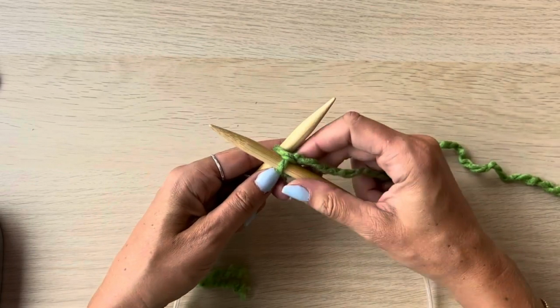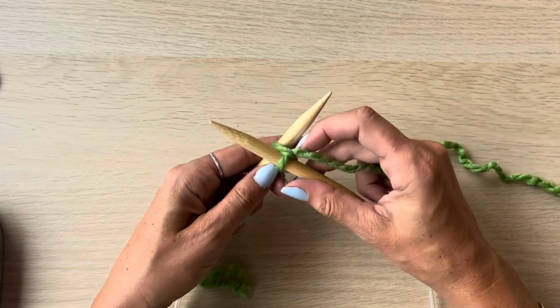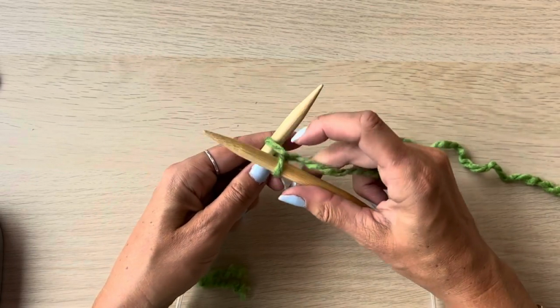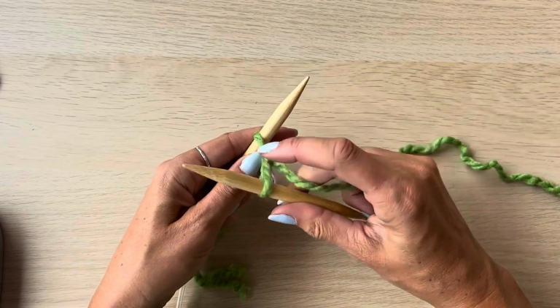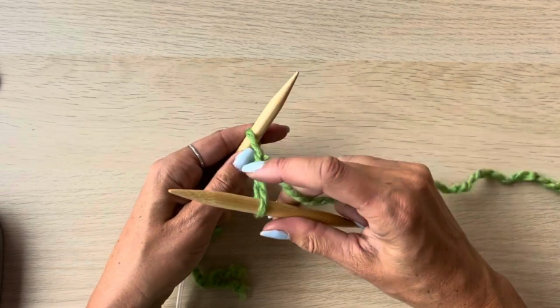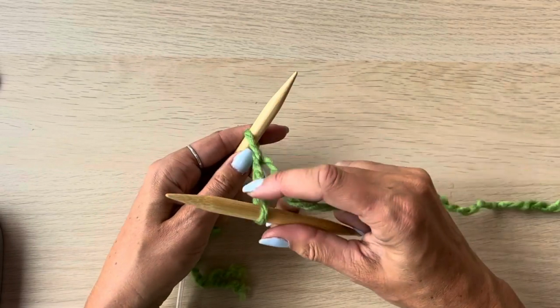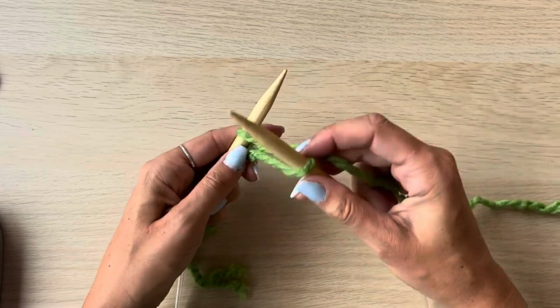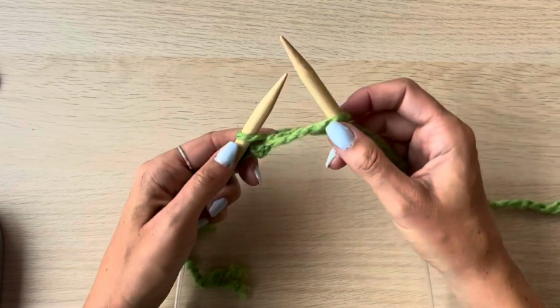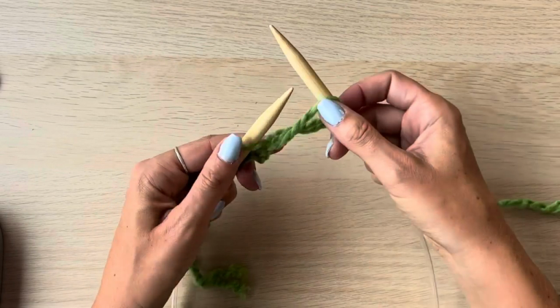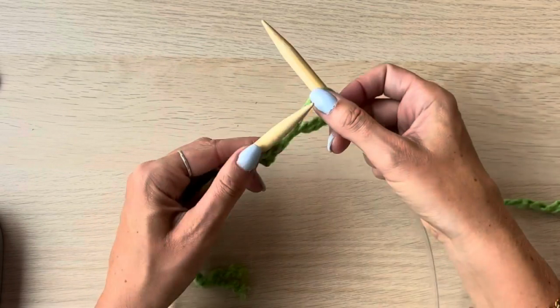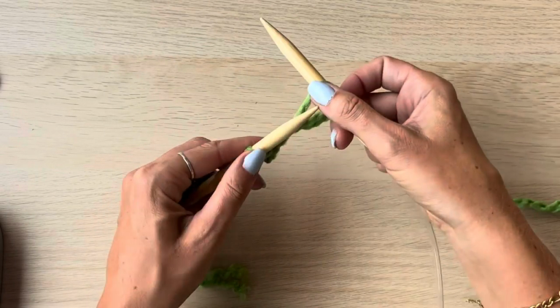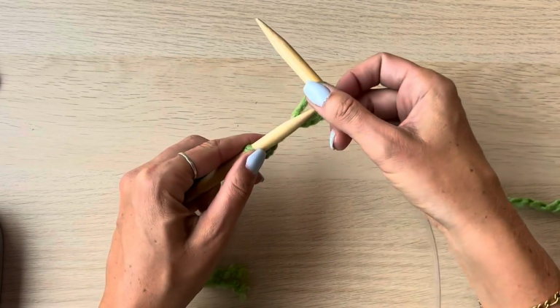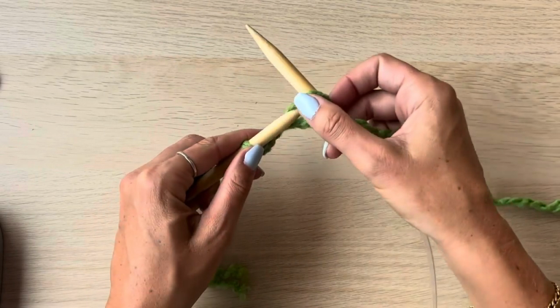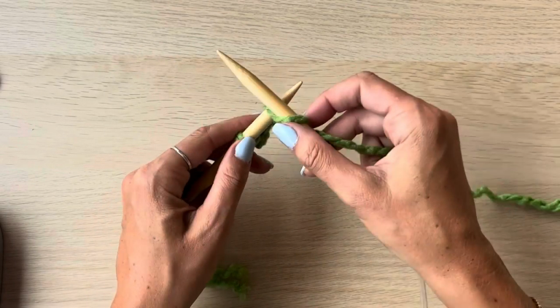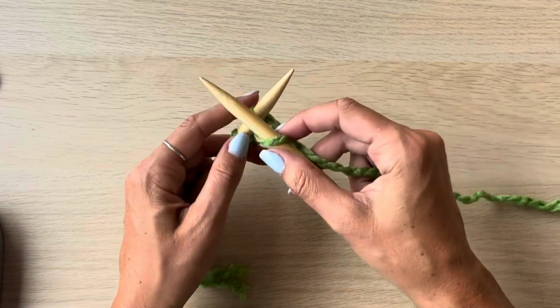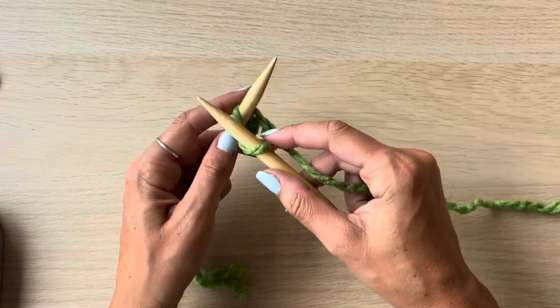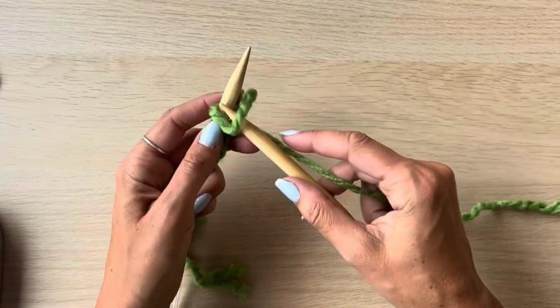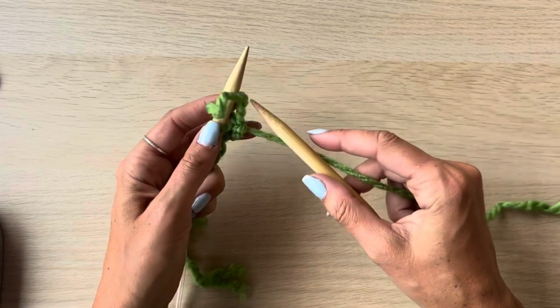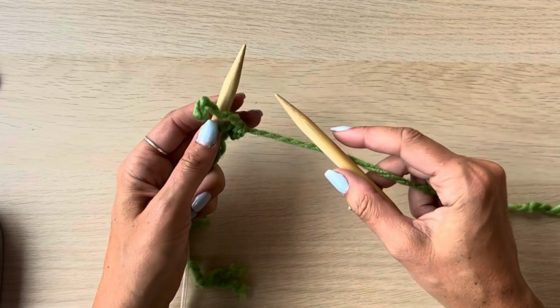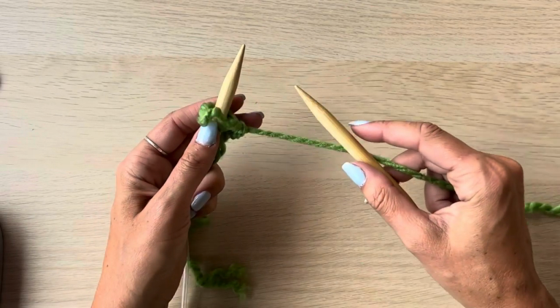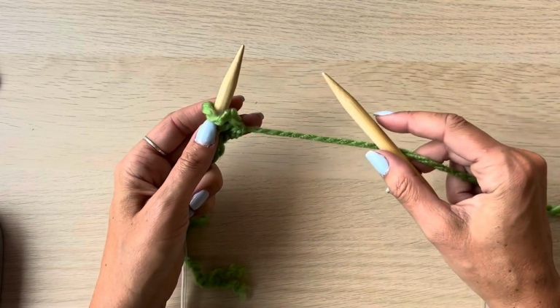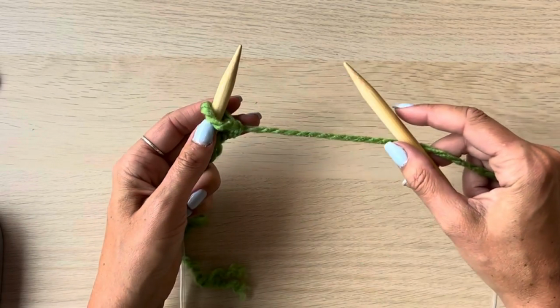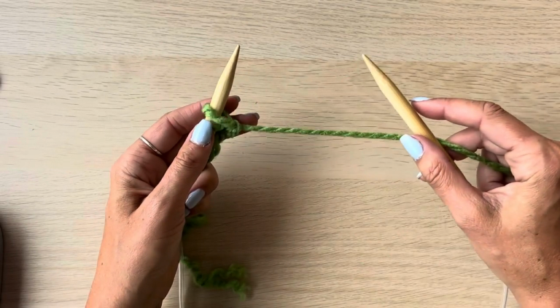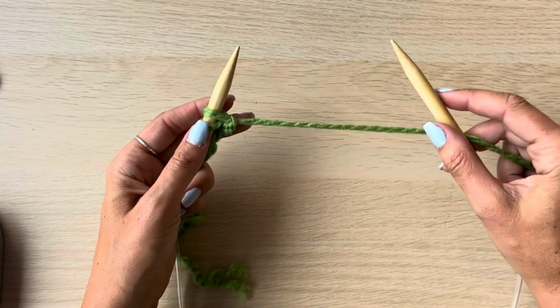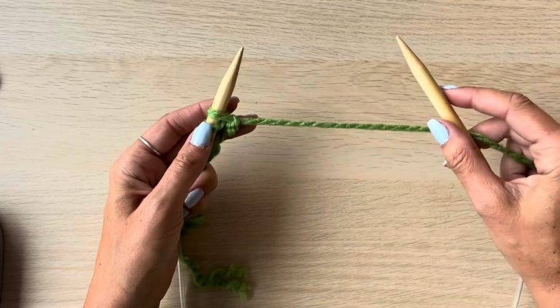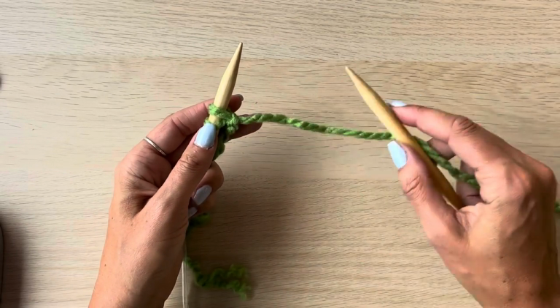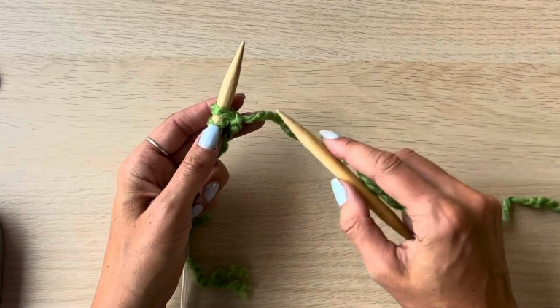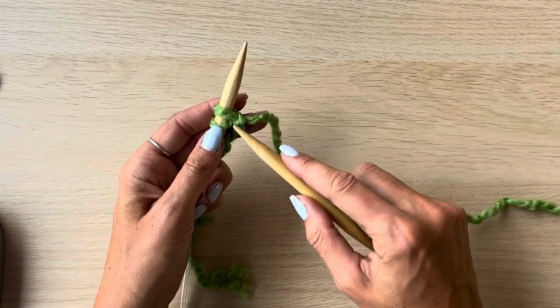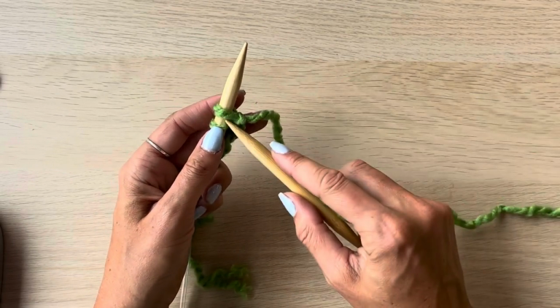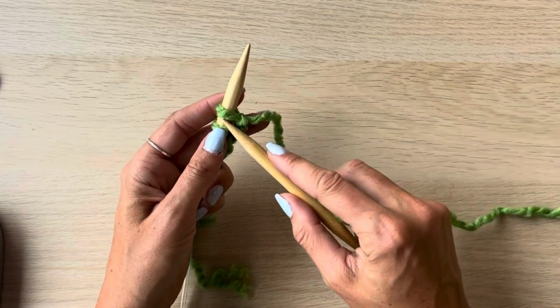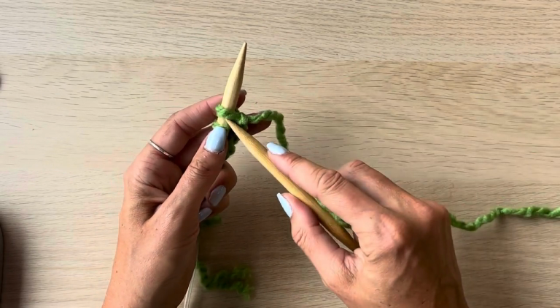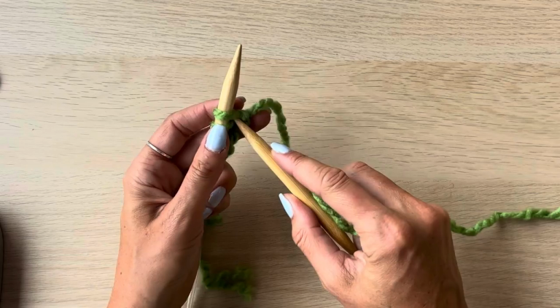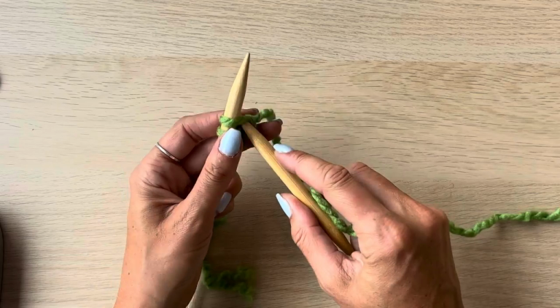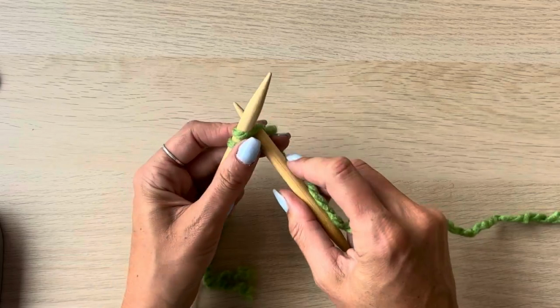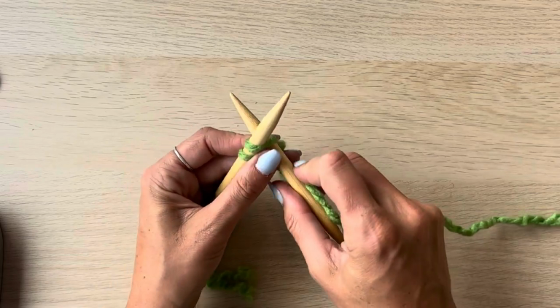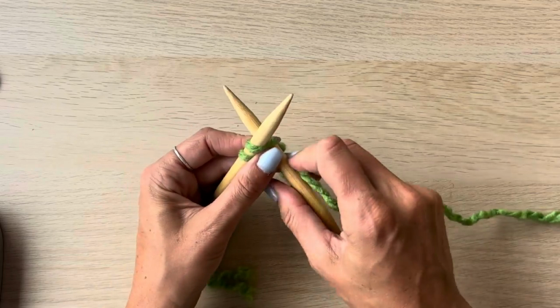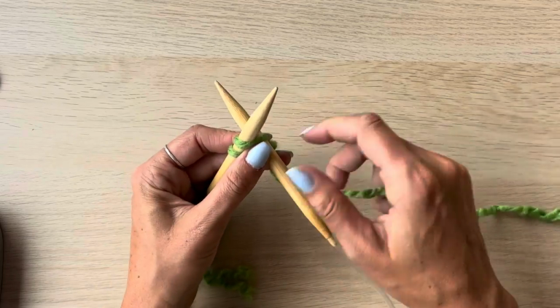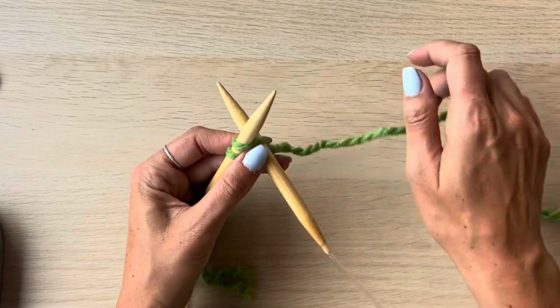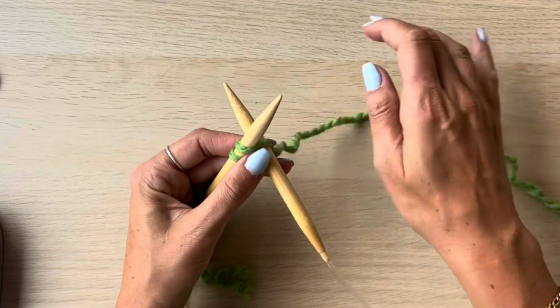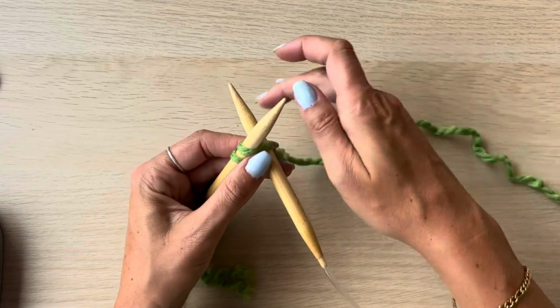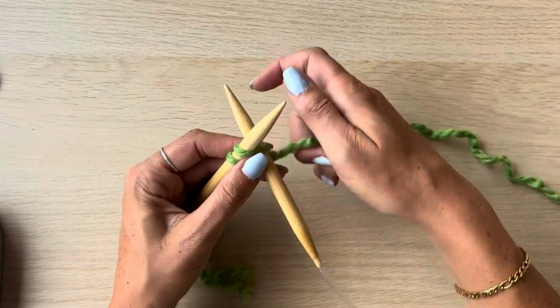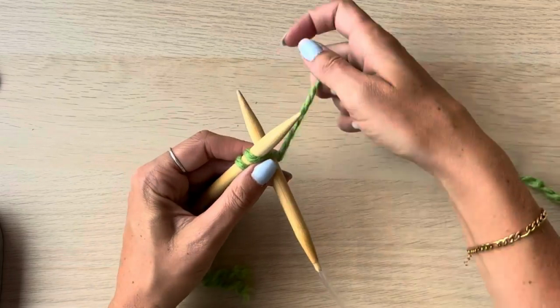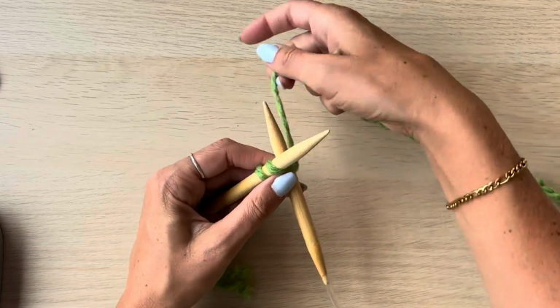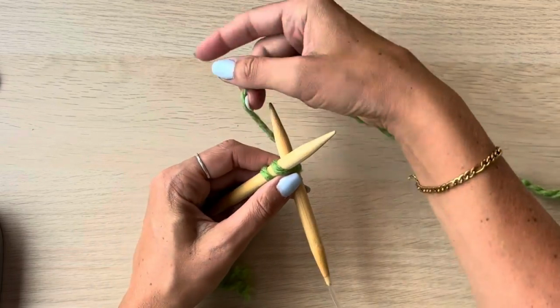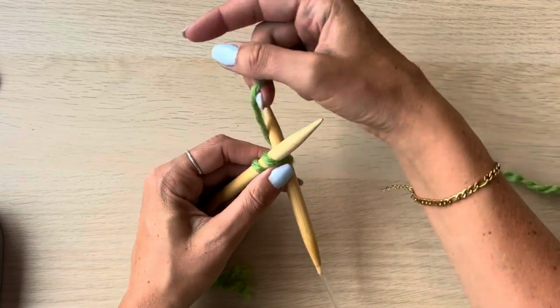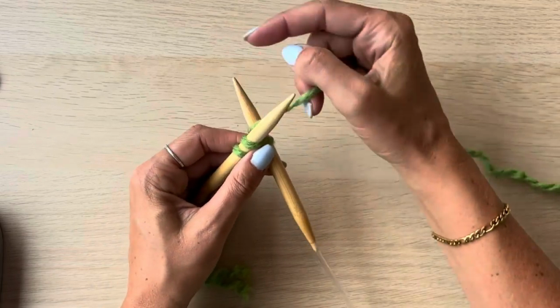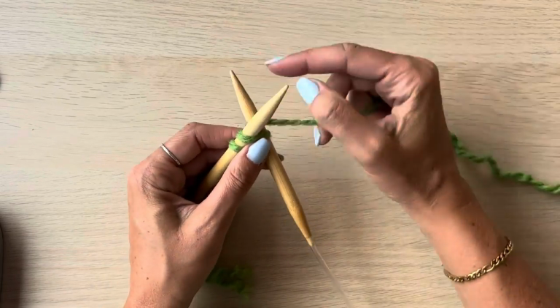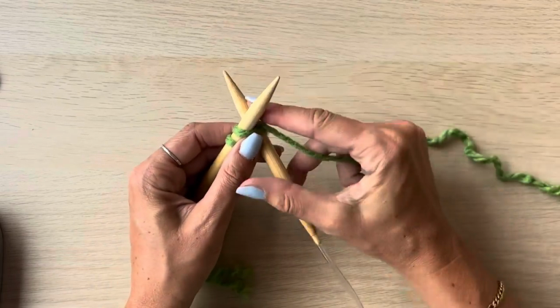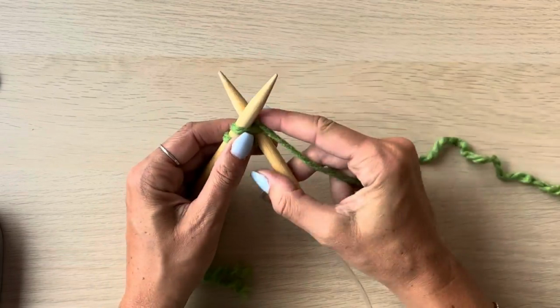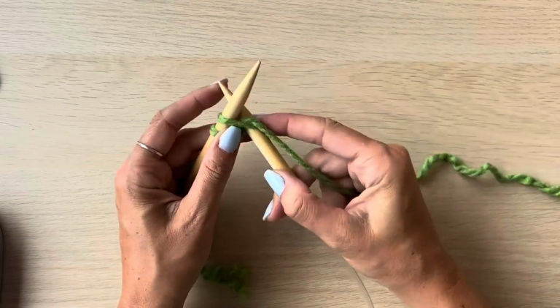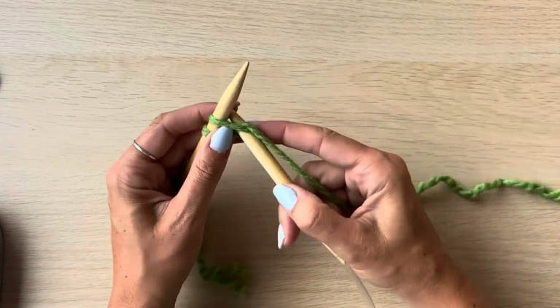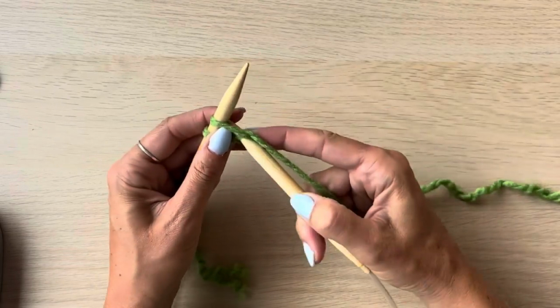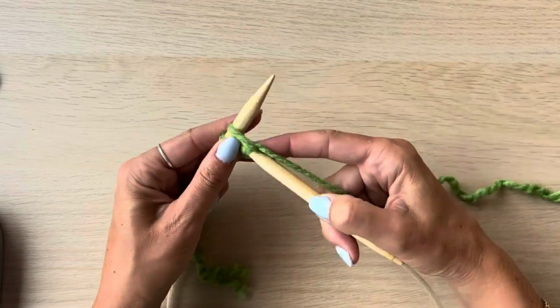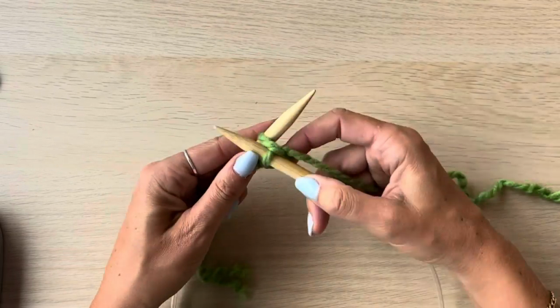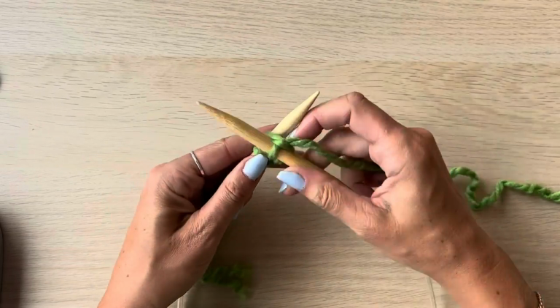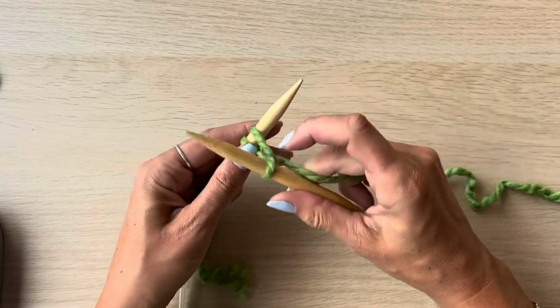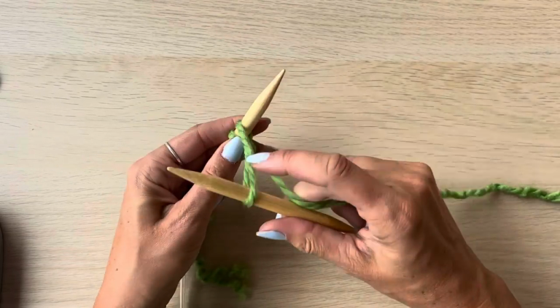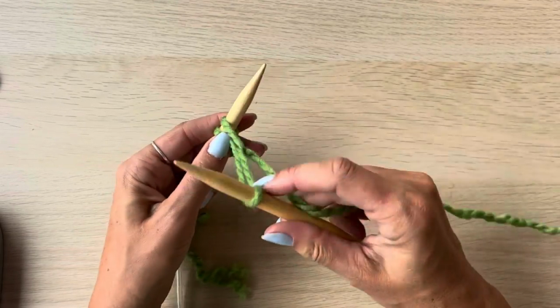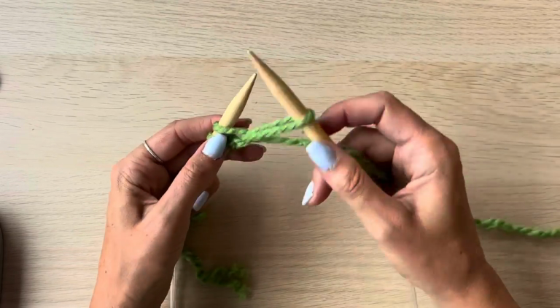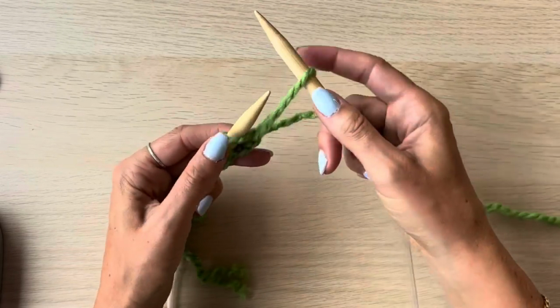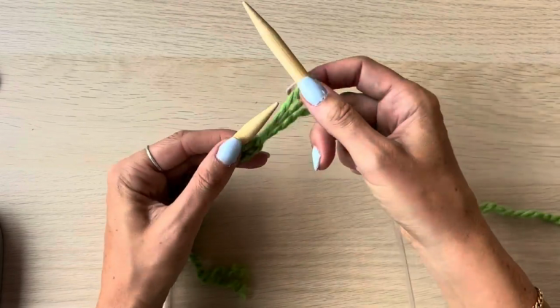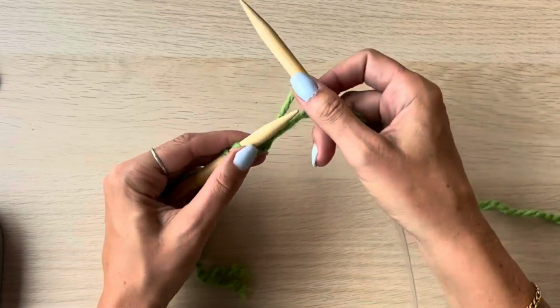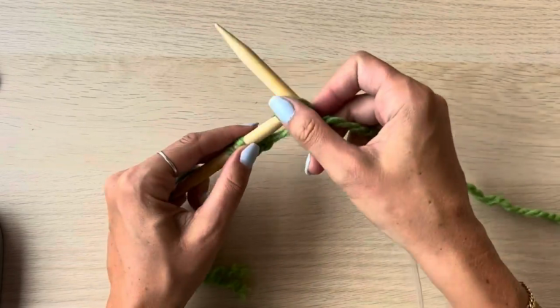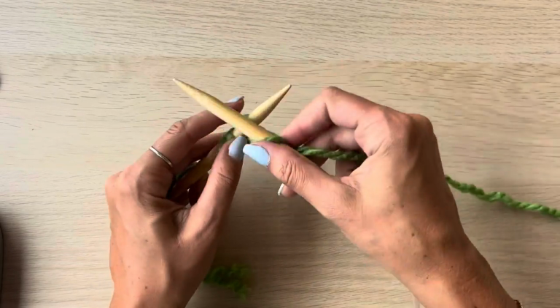So we're going to go ahead and cast on the amount of stitches we need. I'm making the extra small so I need to cast on 94 stitches.